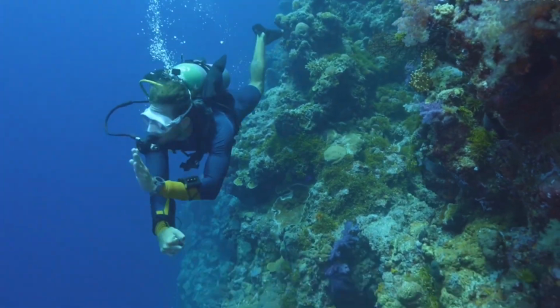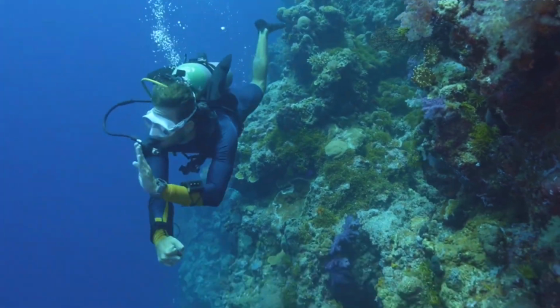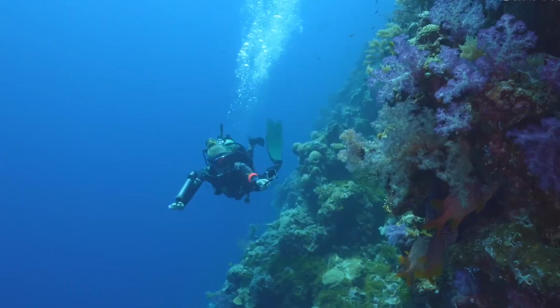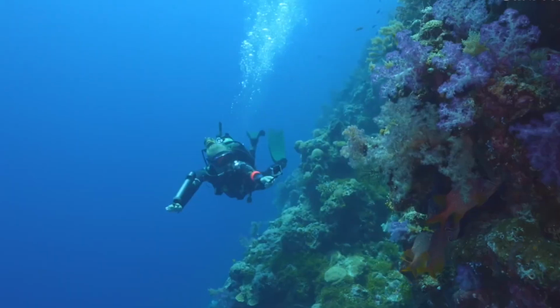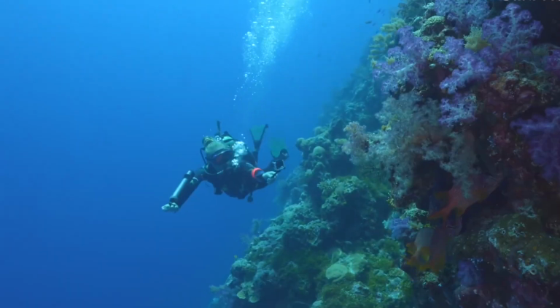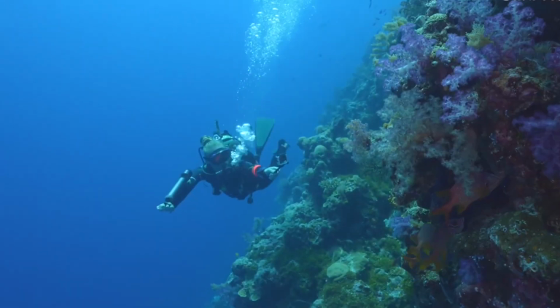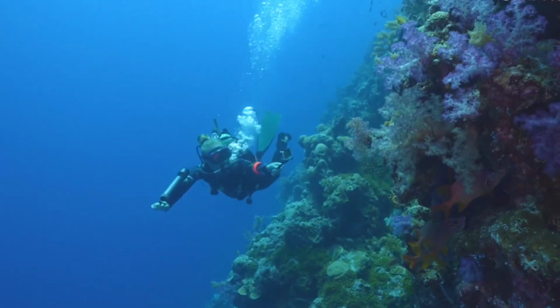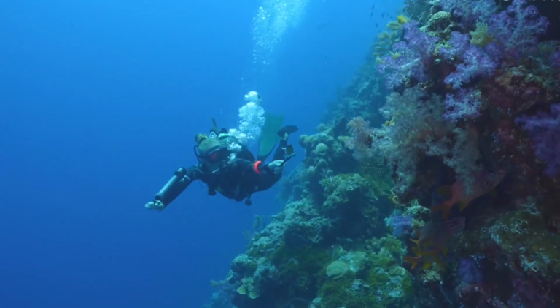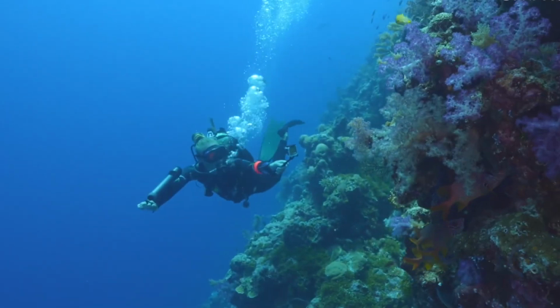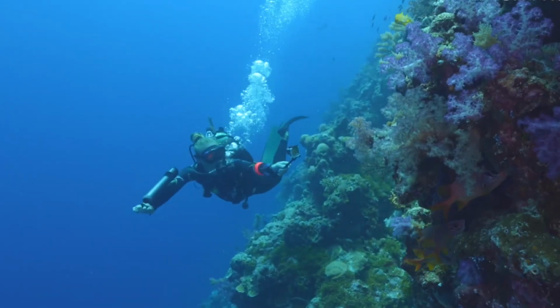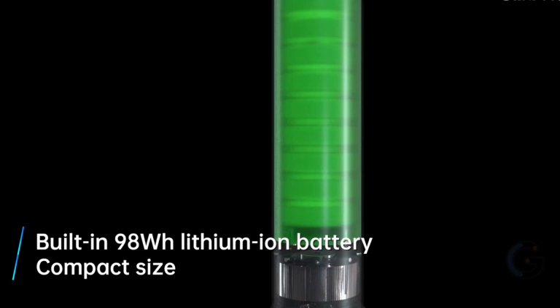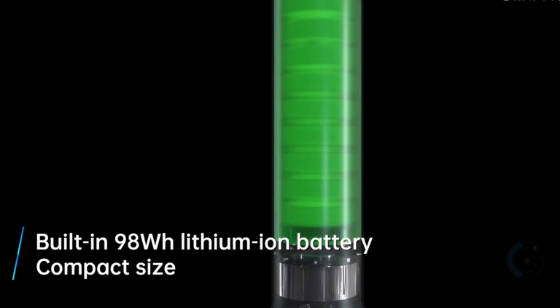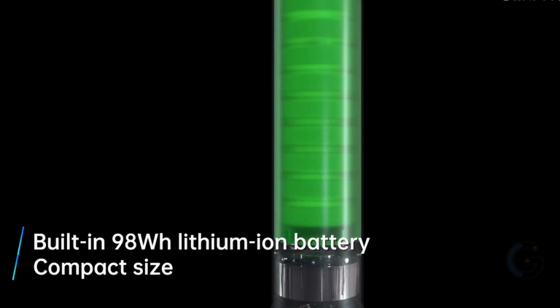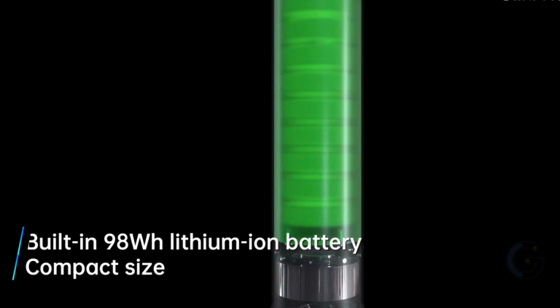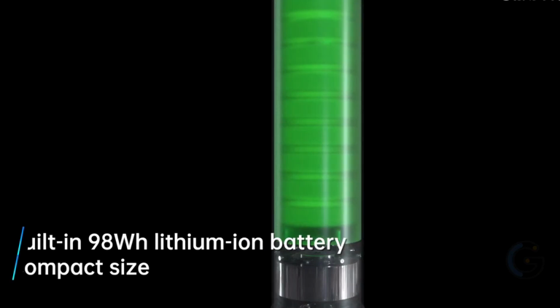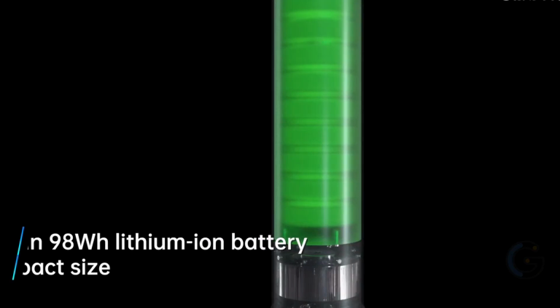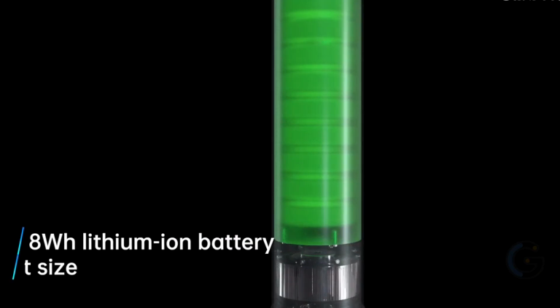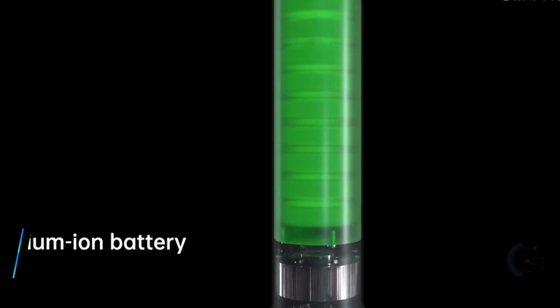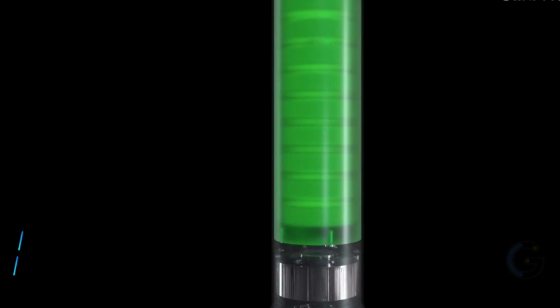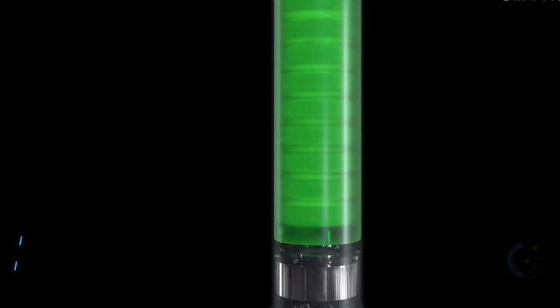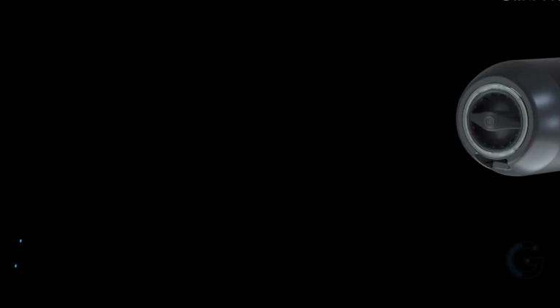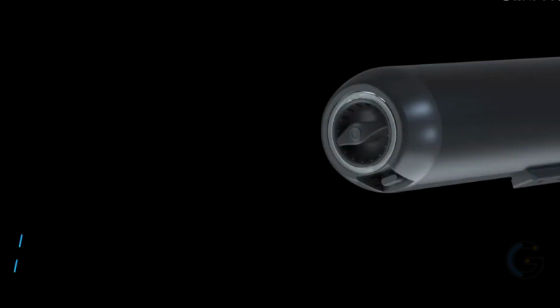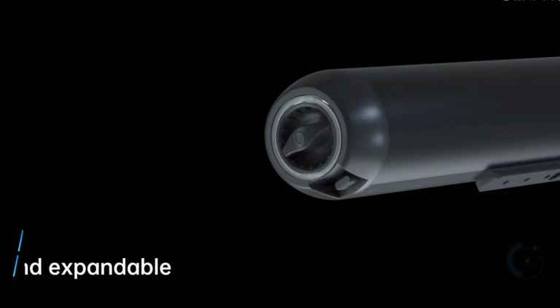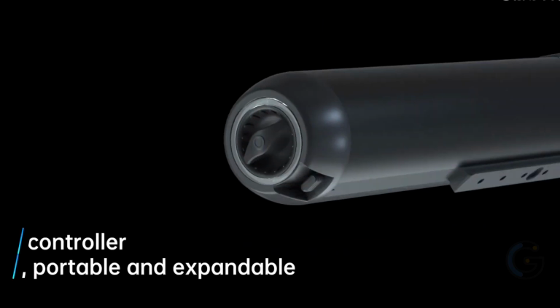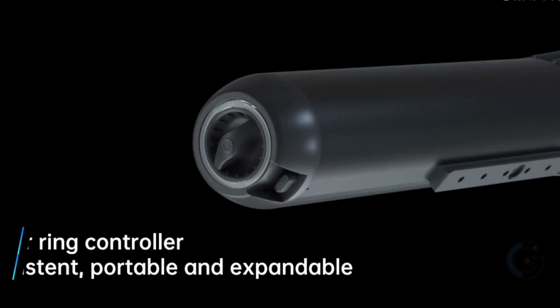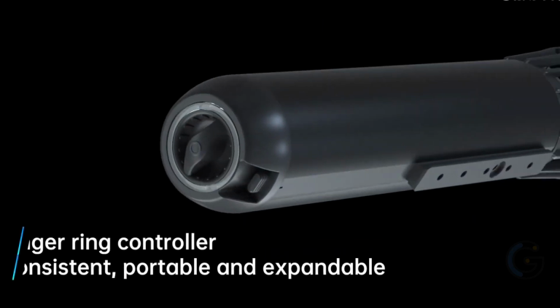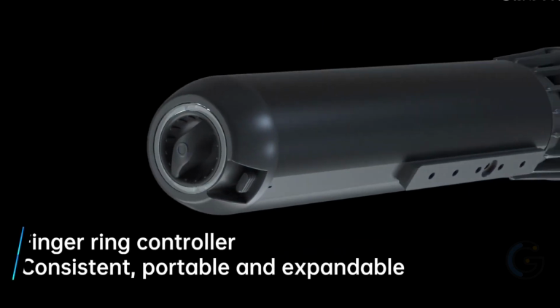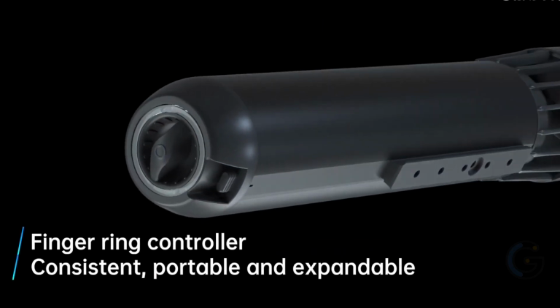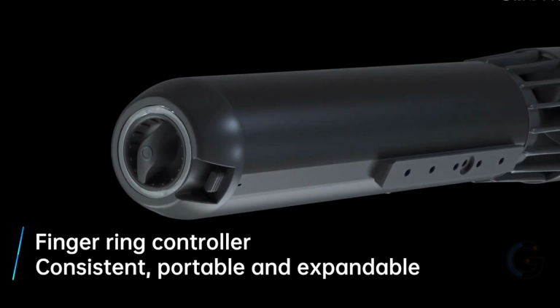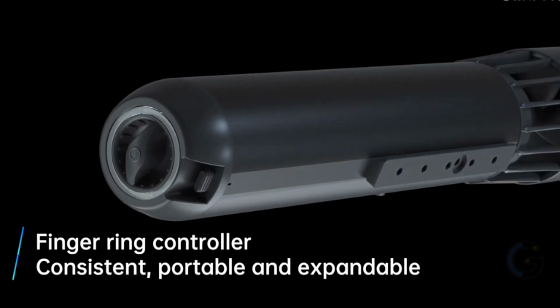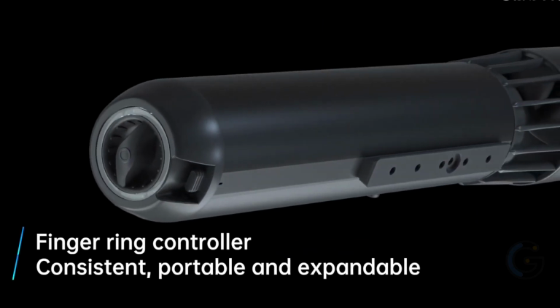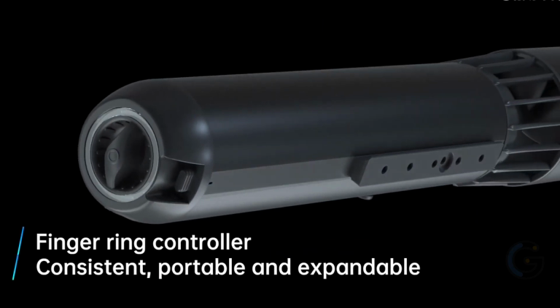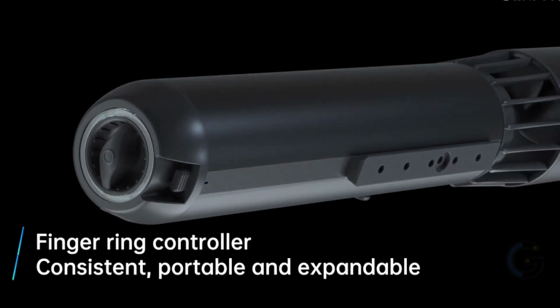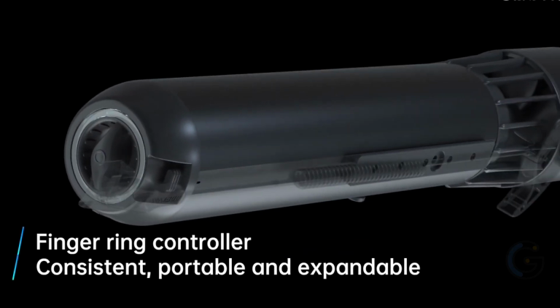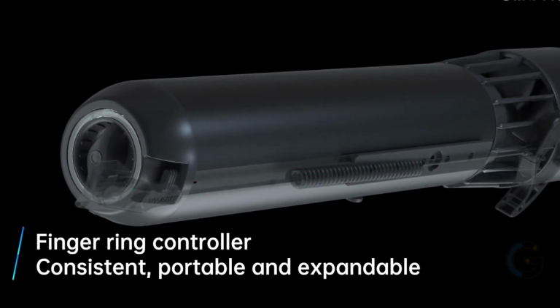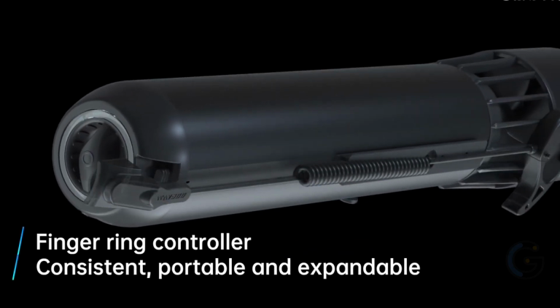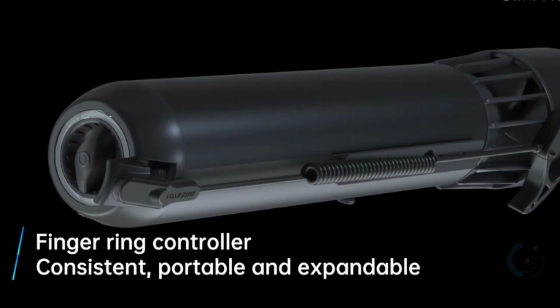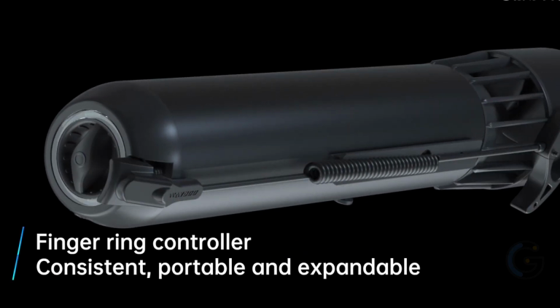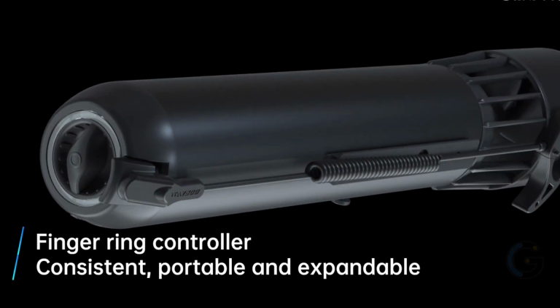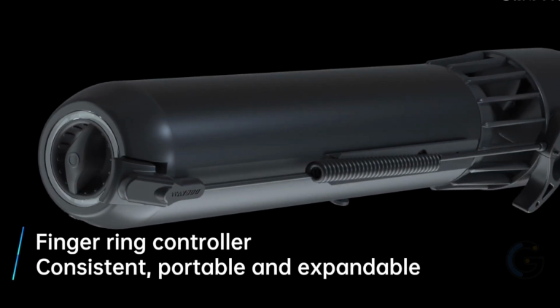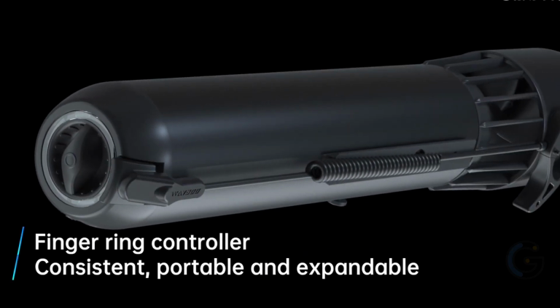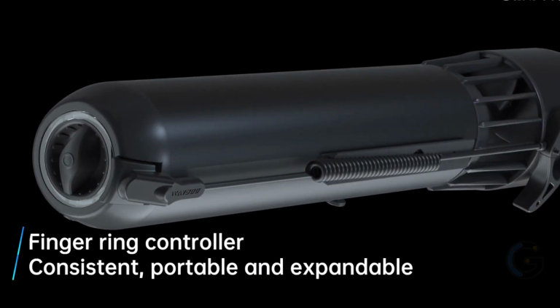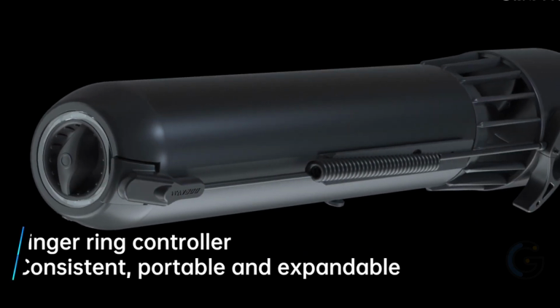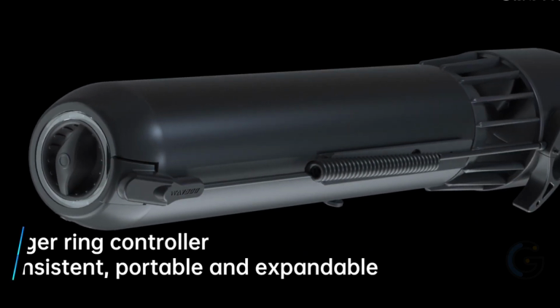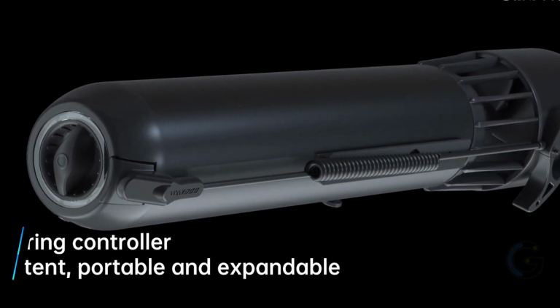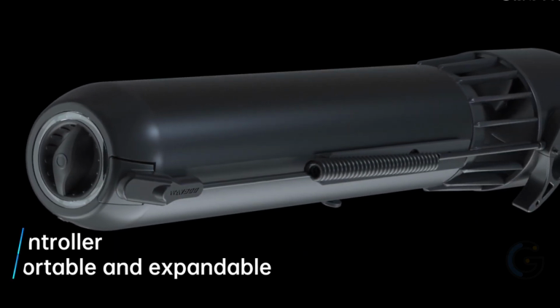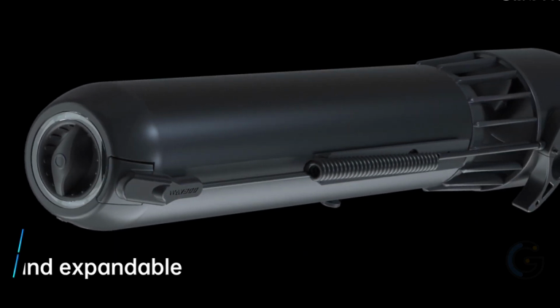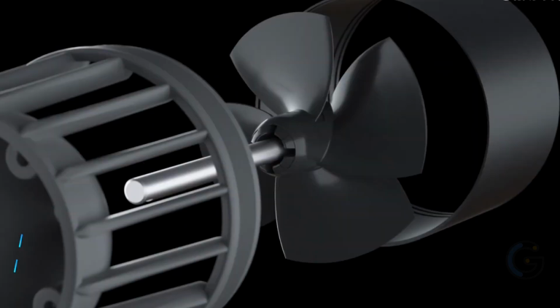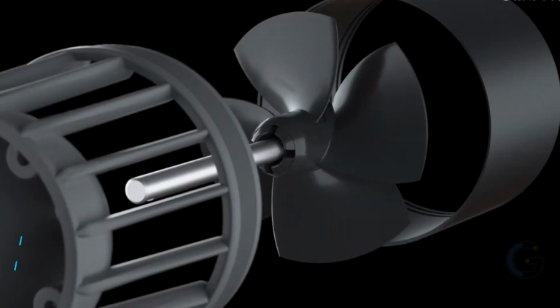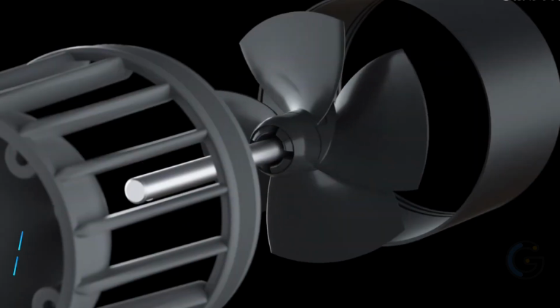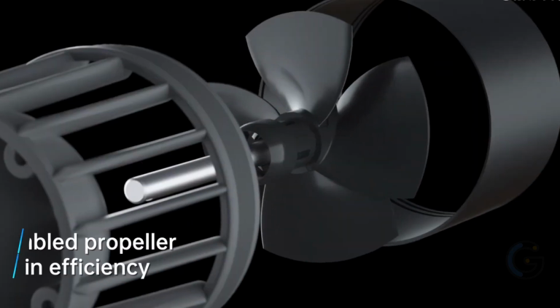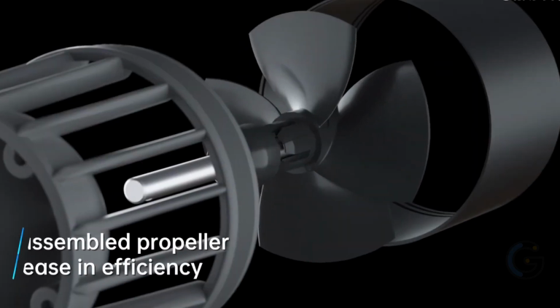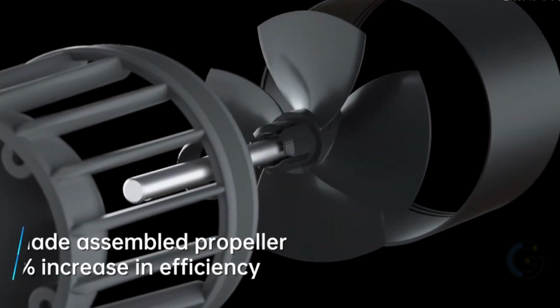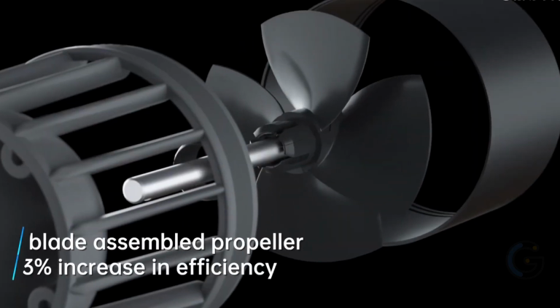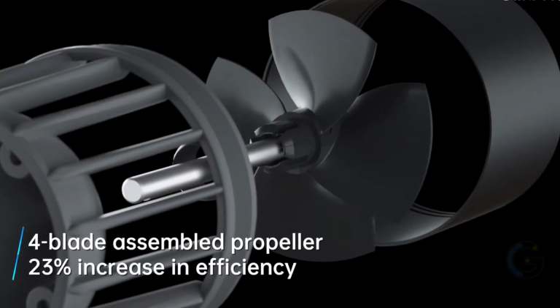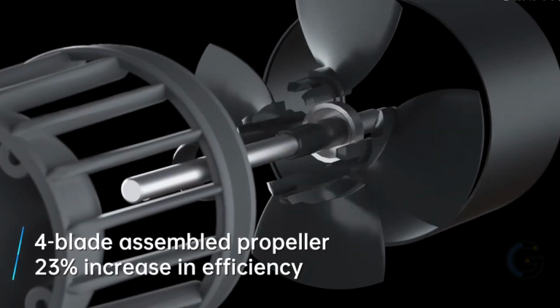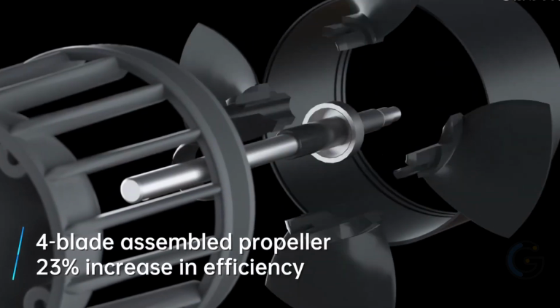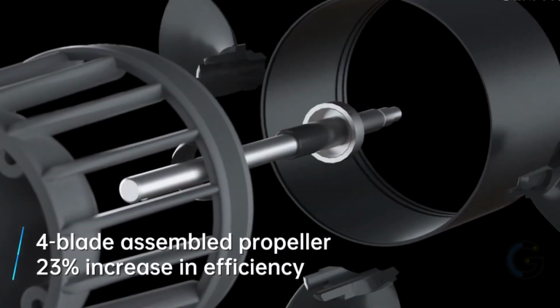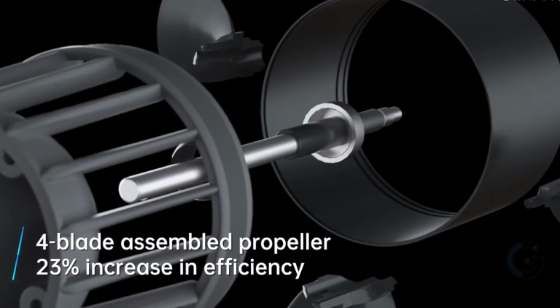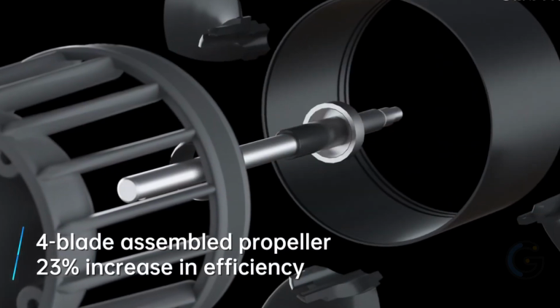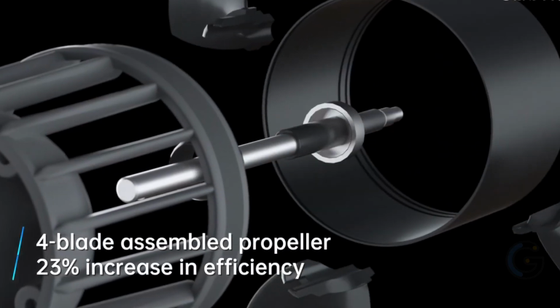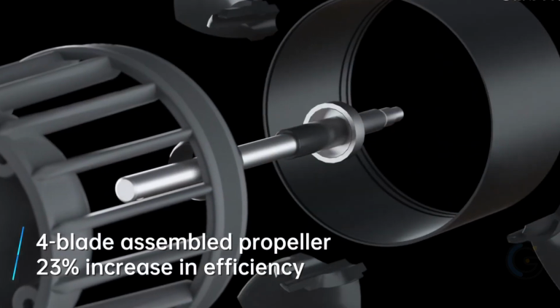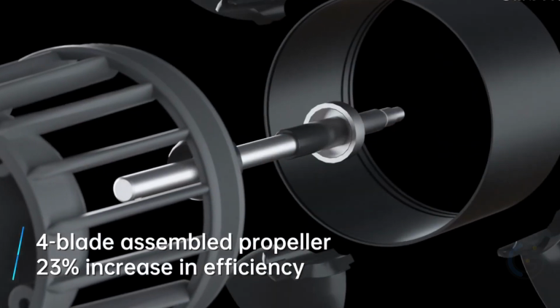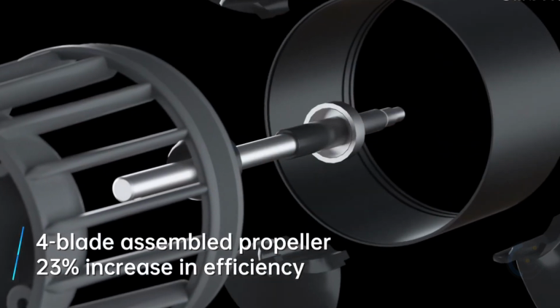This innovative underwater system bridges the gap between expensive and difficult to control models and ineffective entry-level models. Whether you are an amateur or a professional, with Subnato, you can explore underwater like never before.